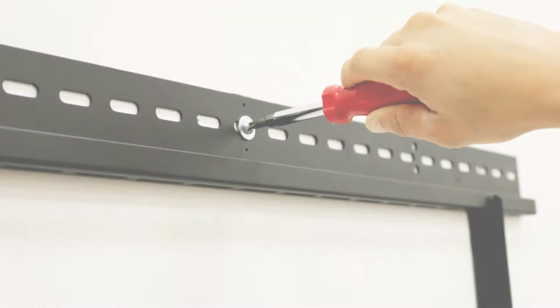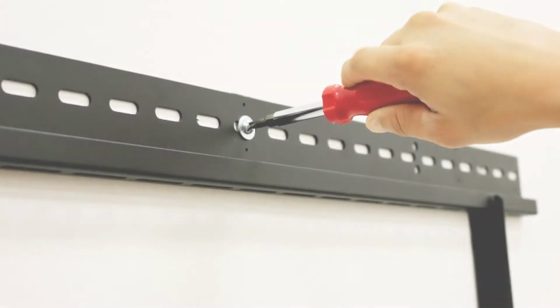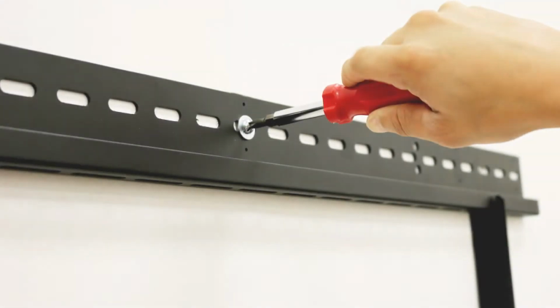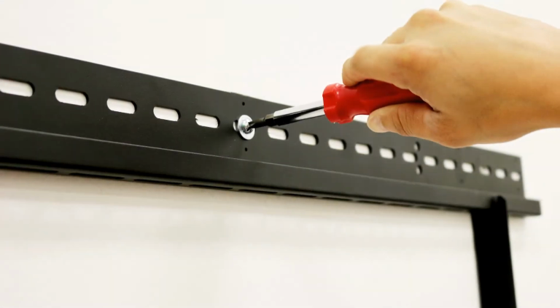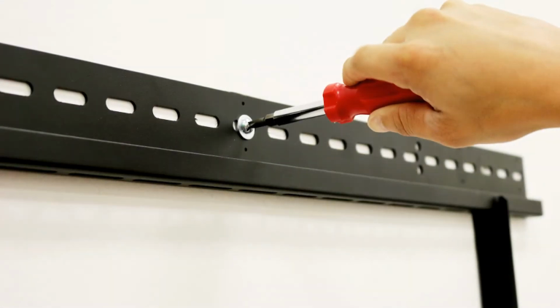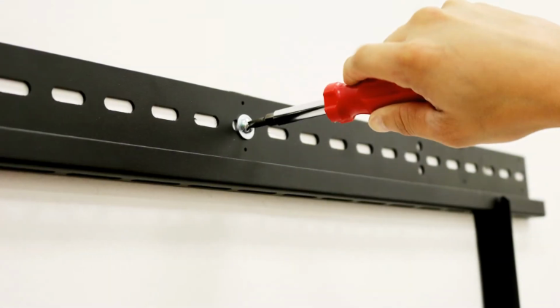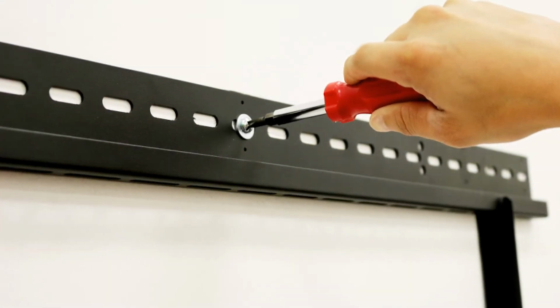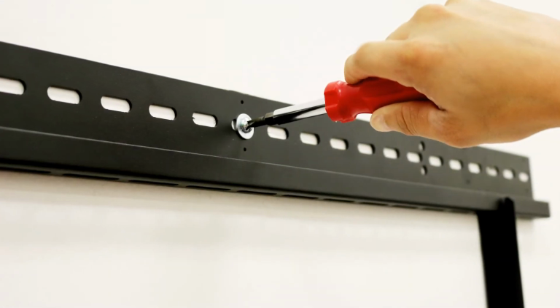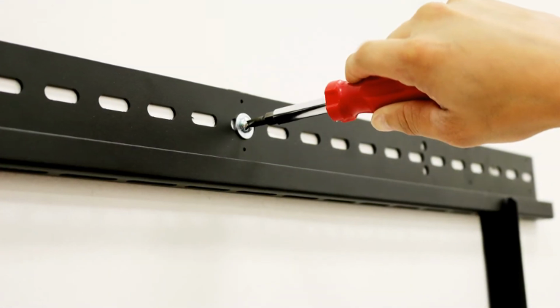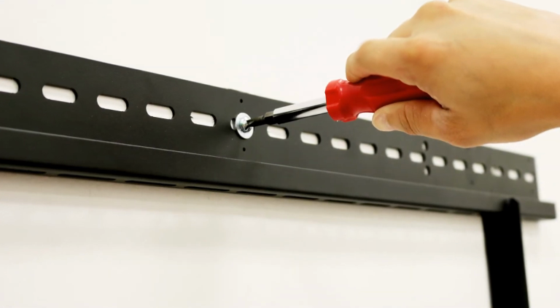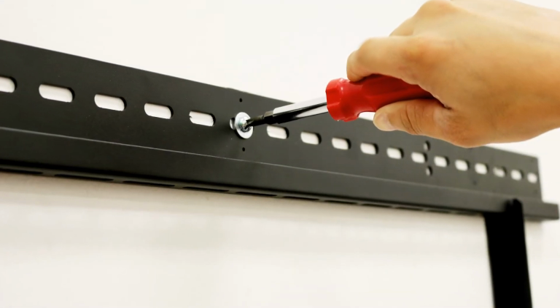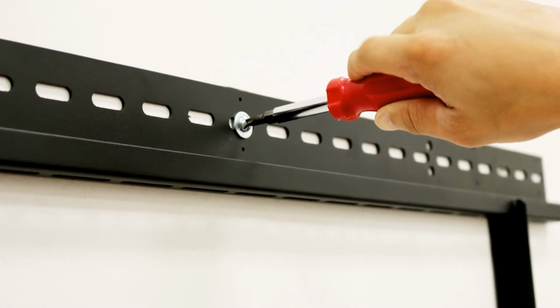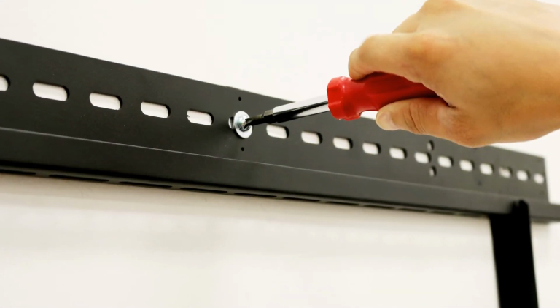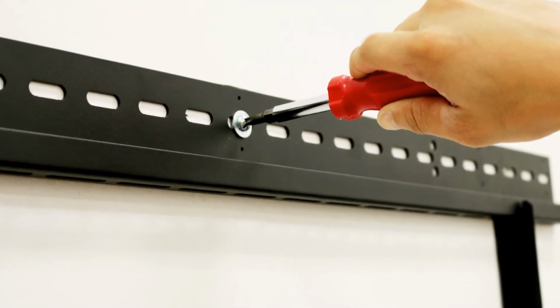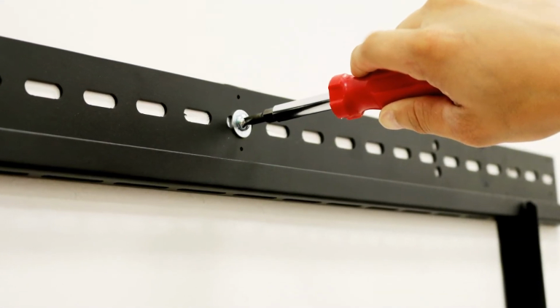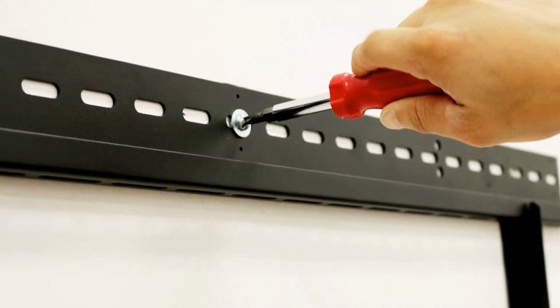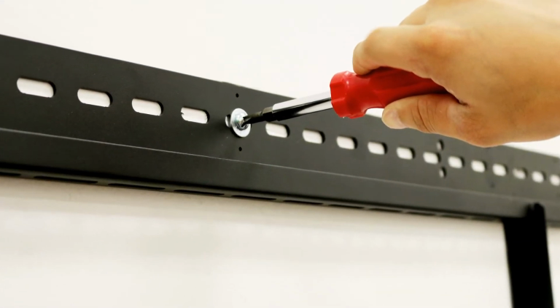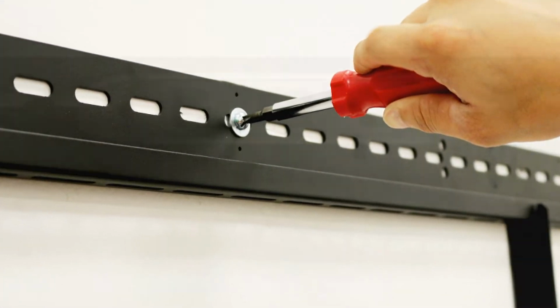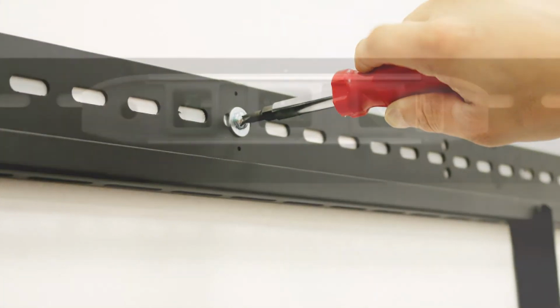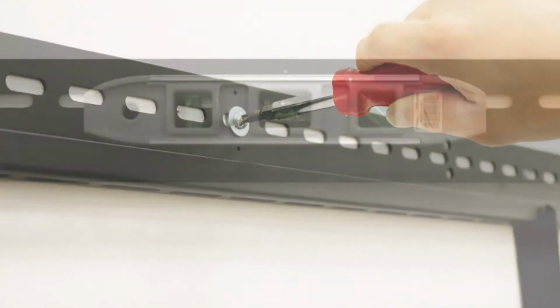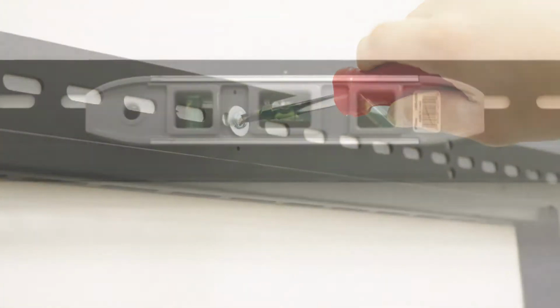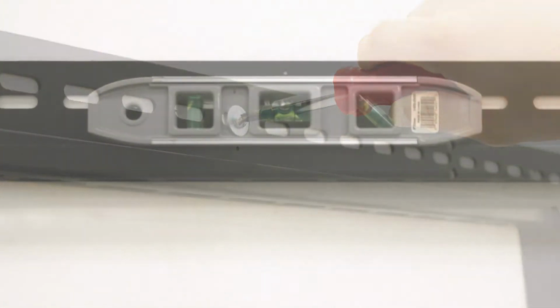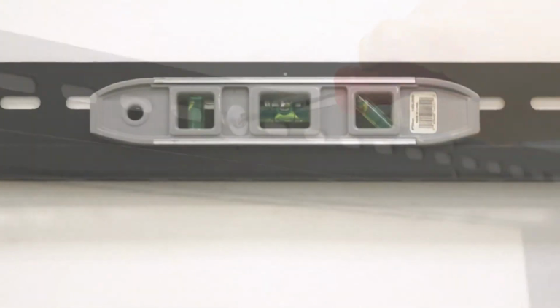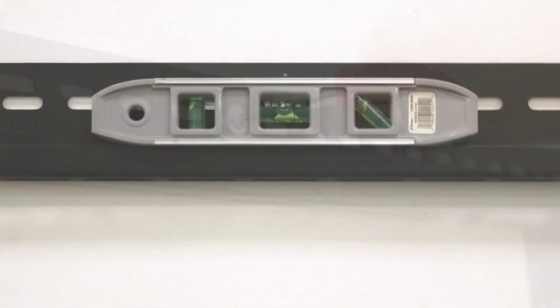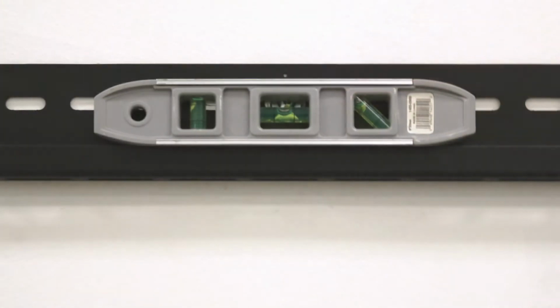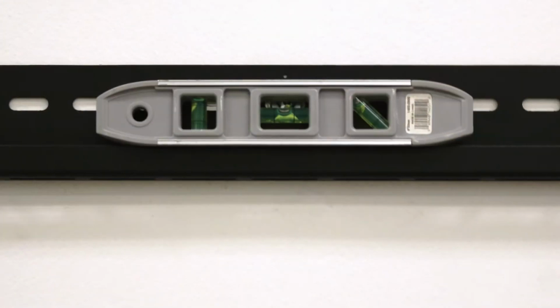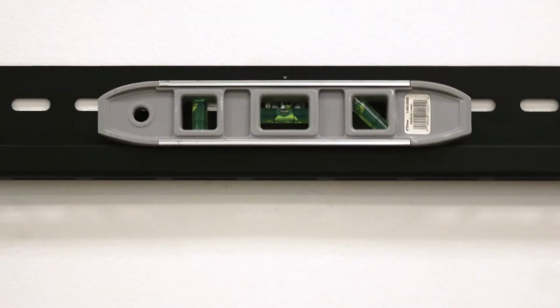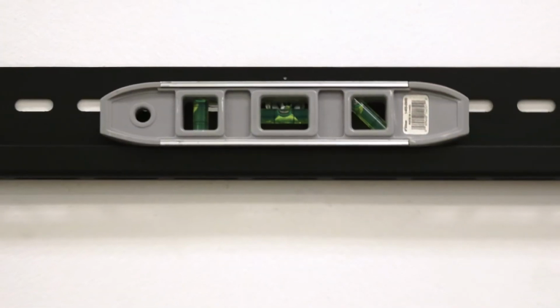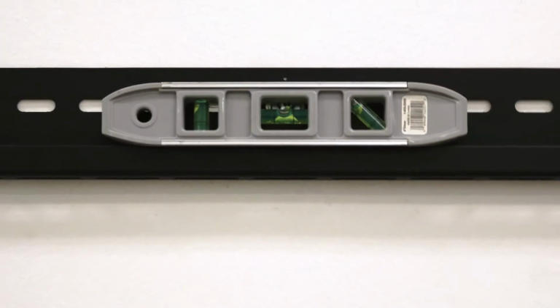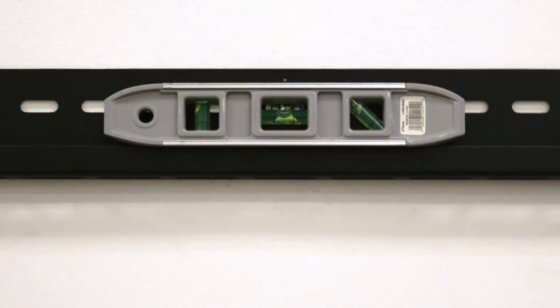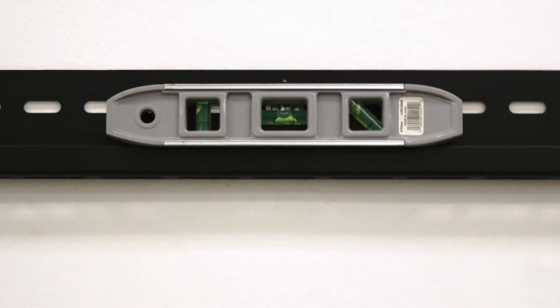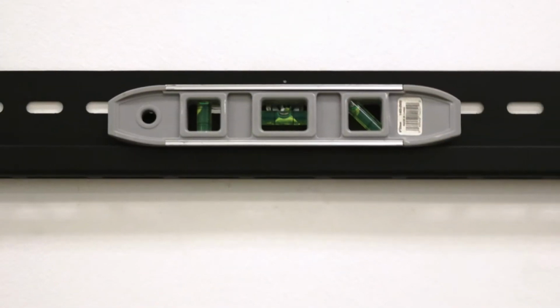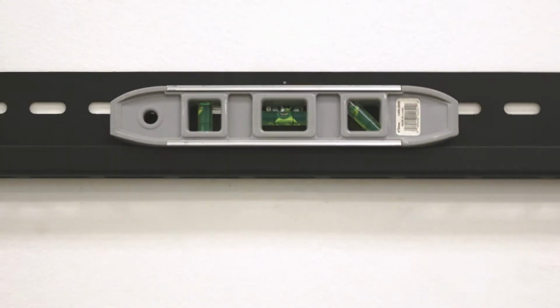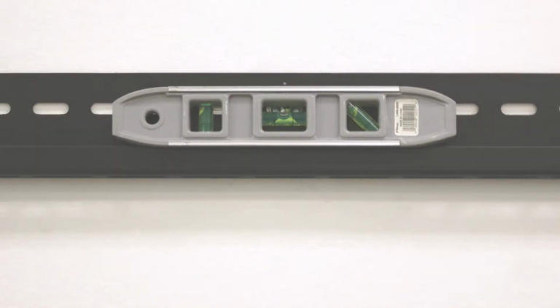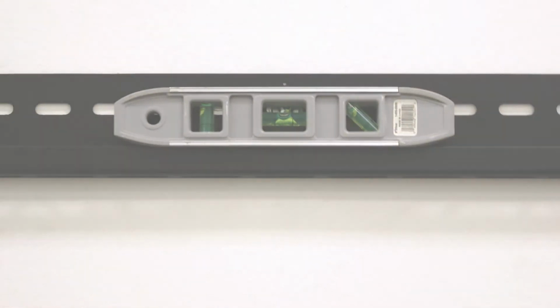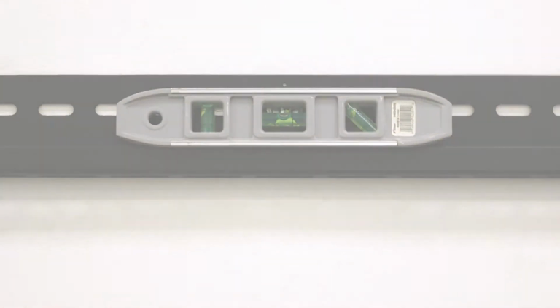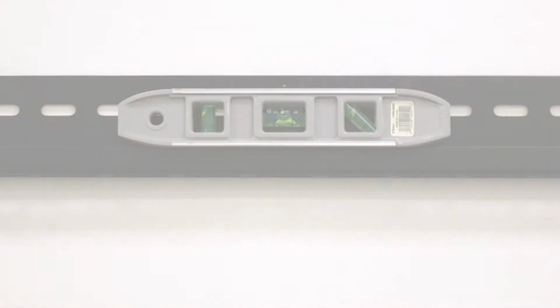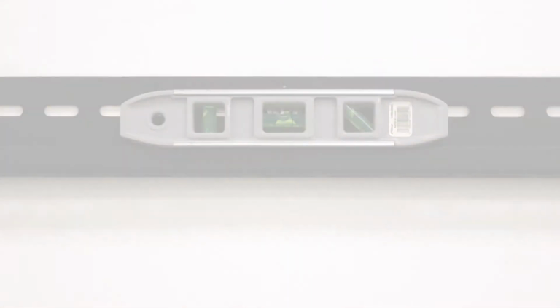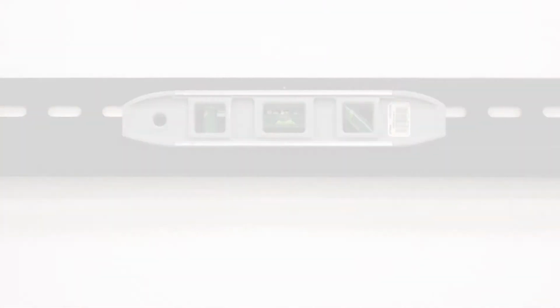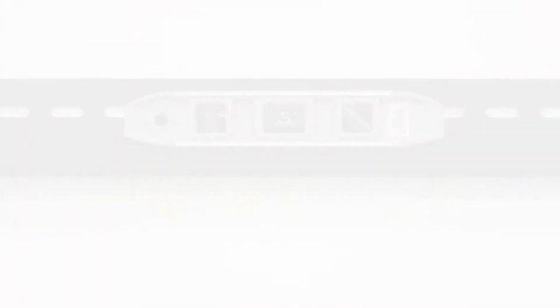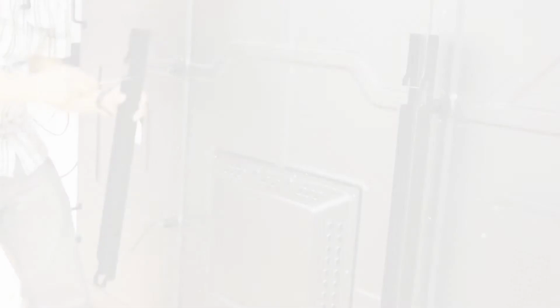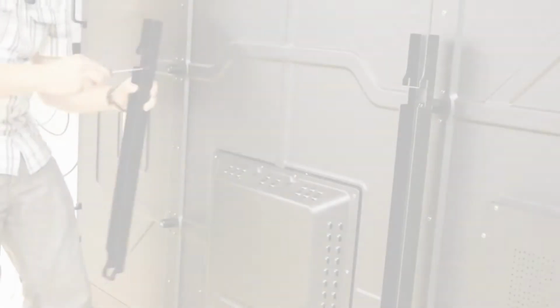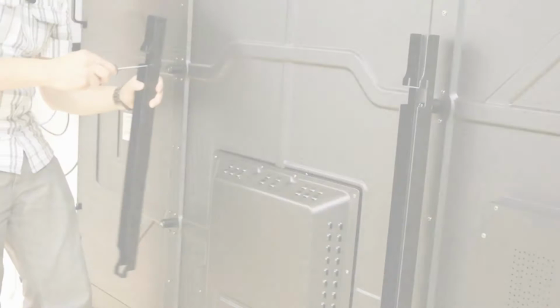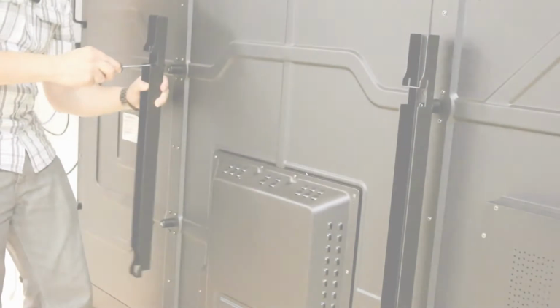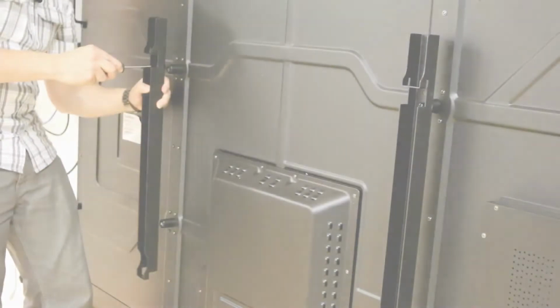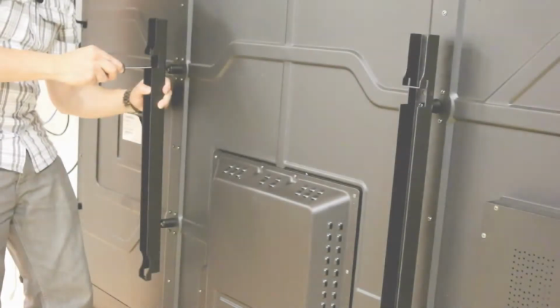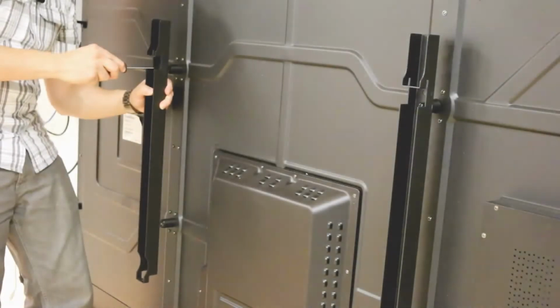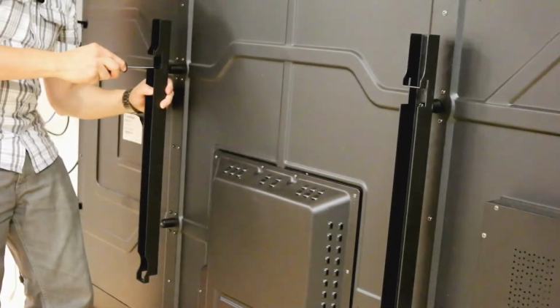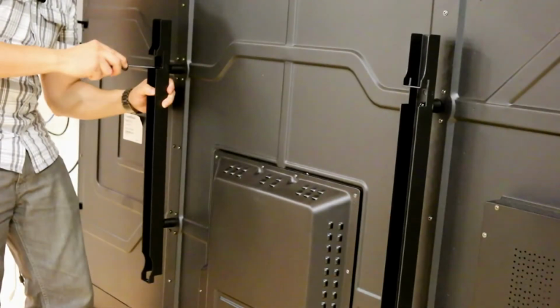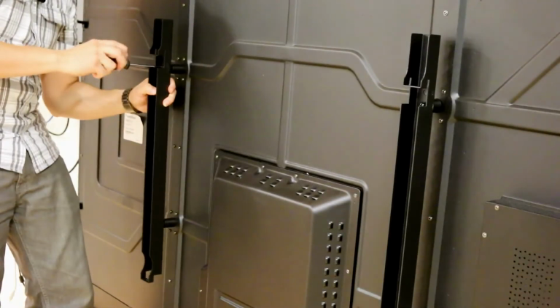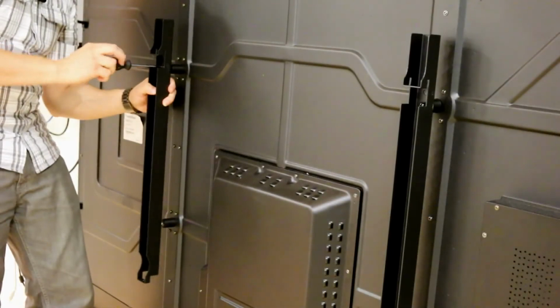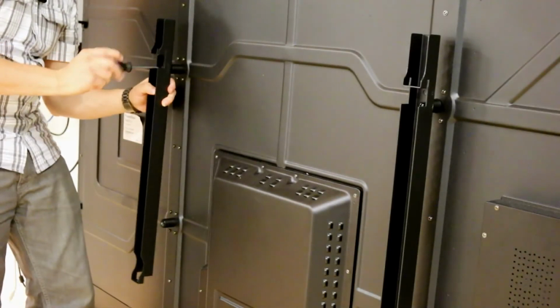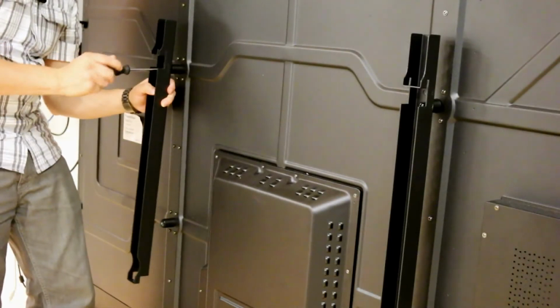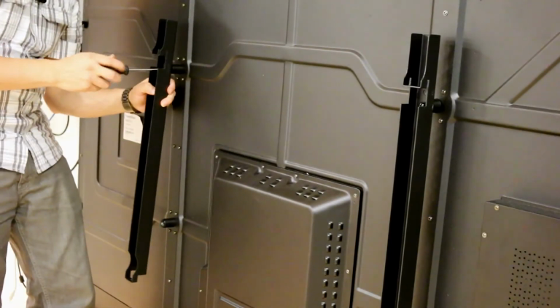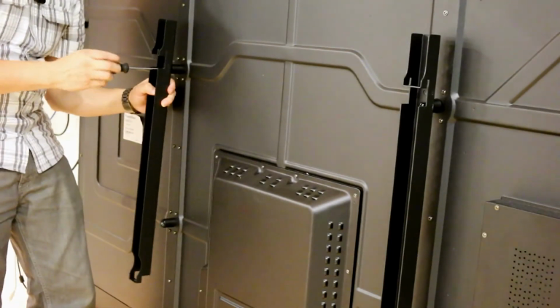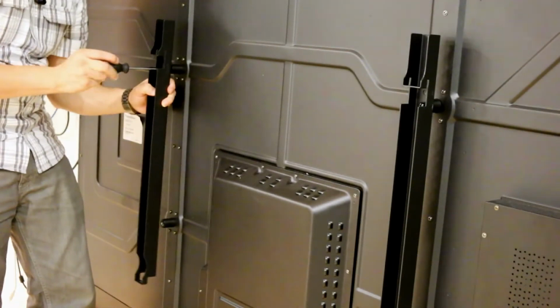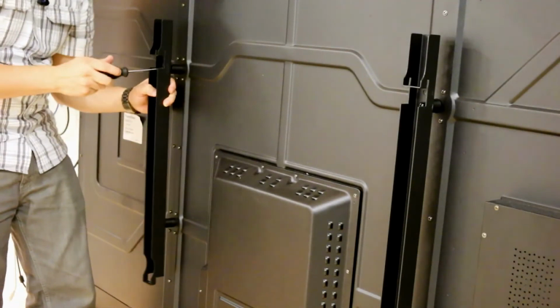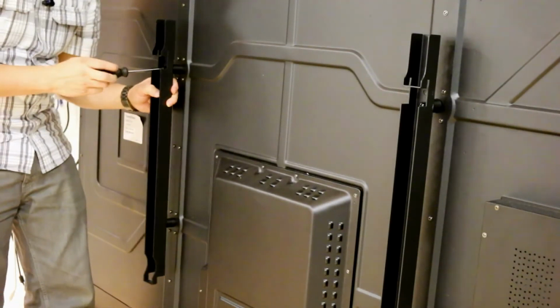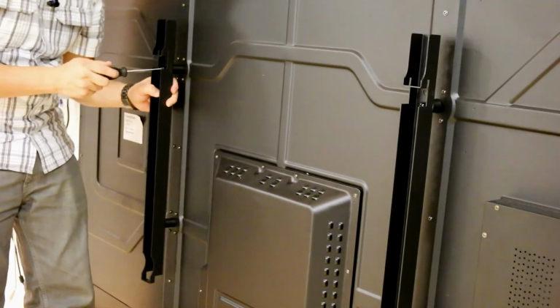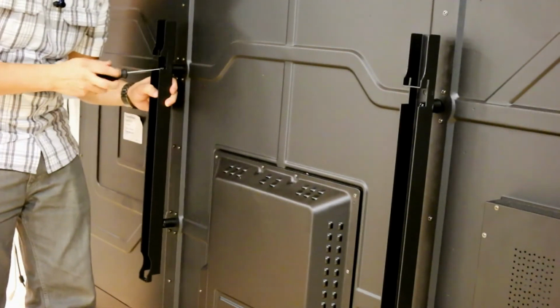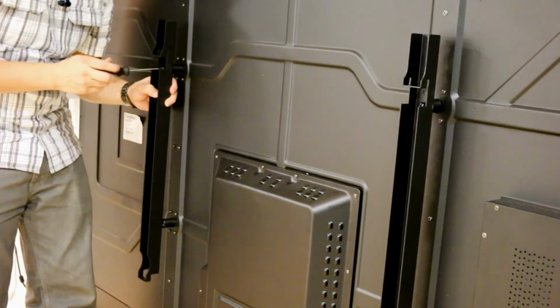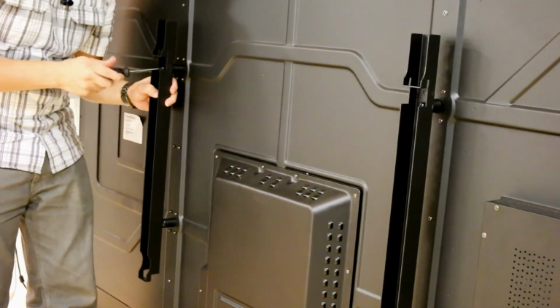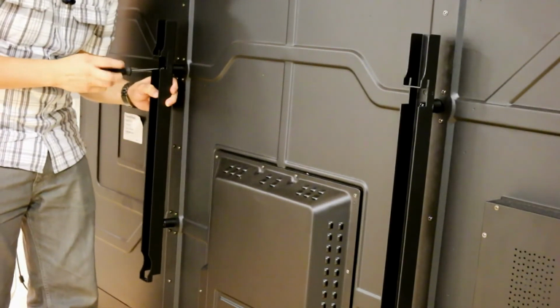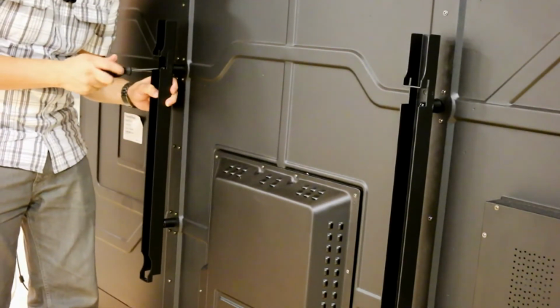Next, install the wall bracket and make sure it's level. Install the vertical mounting bars on the back of the active panel.